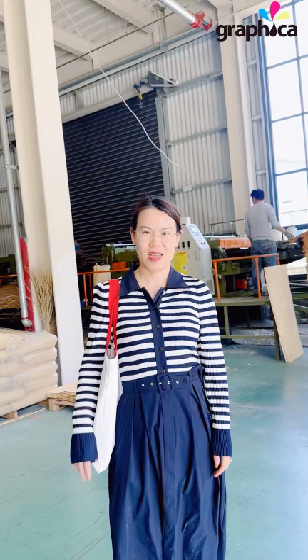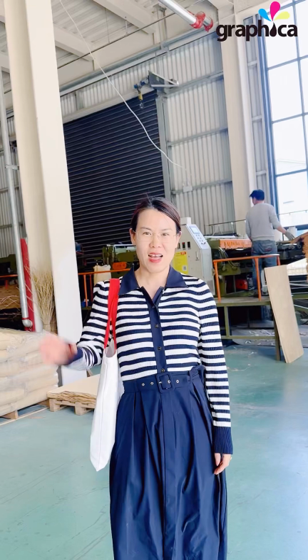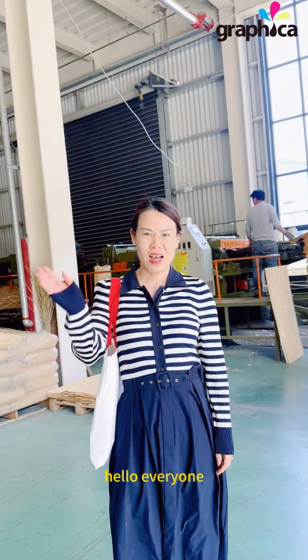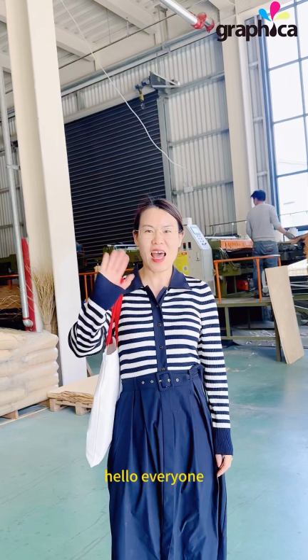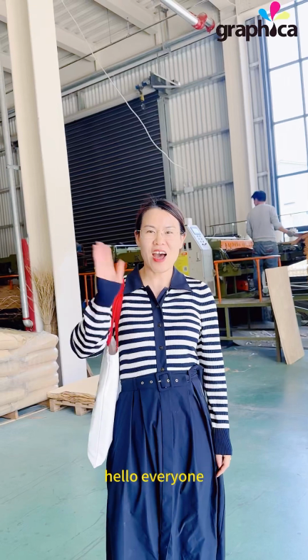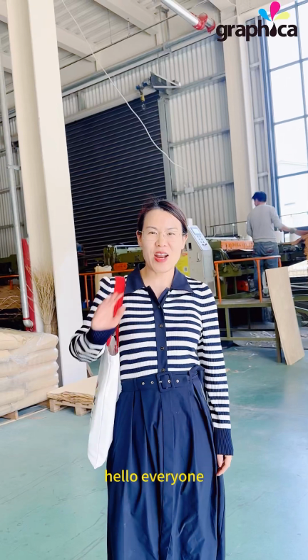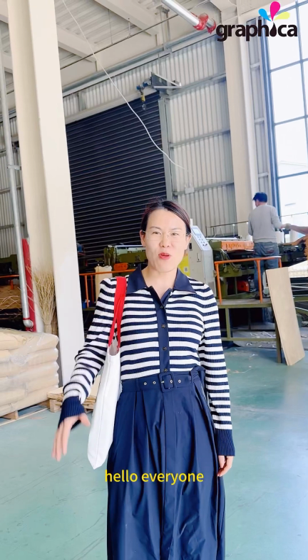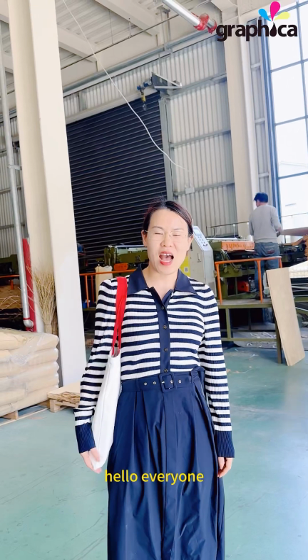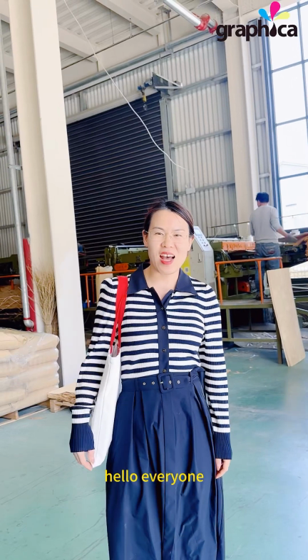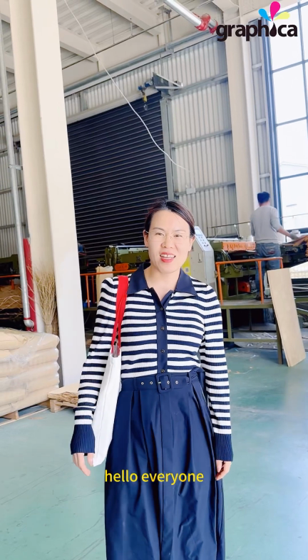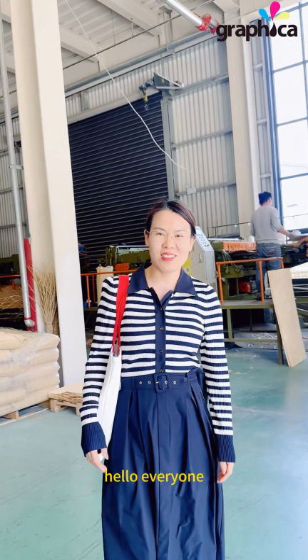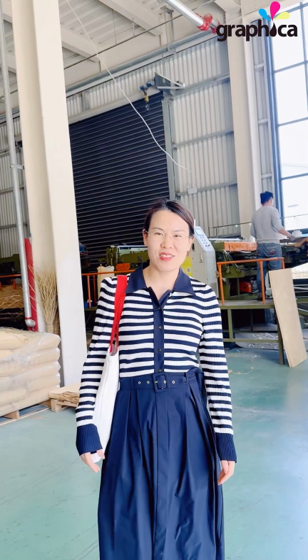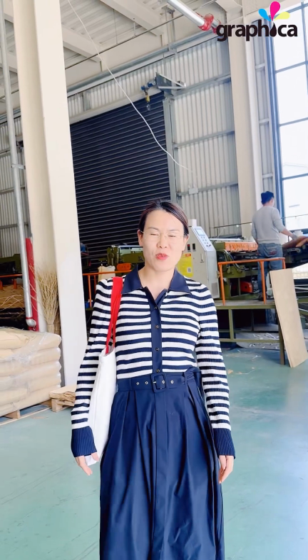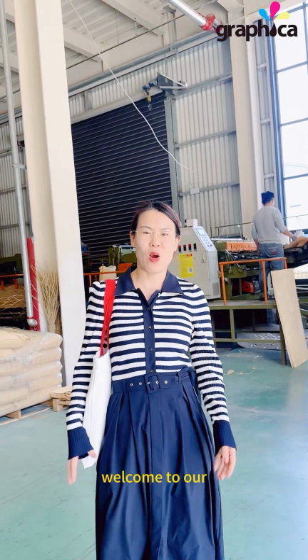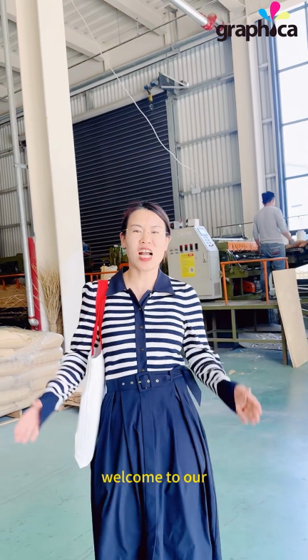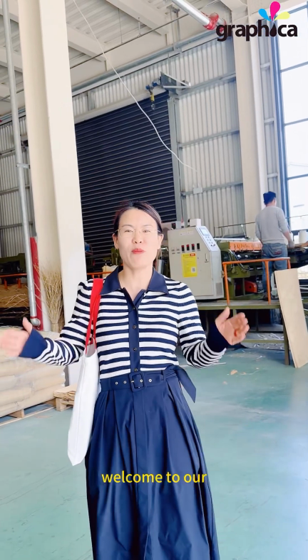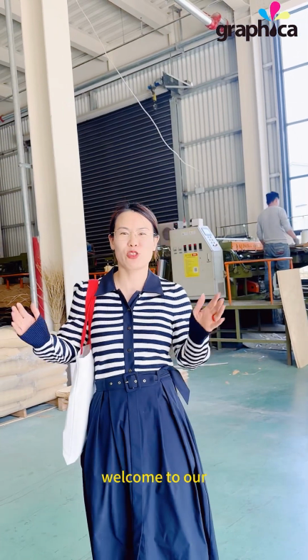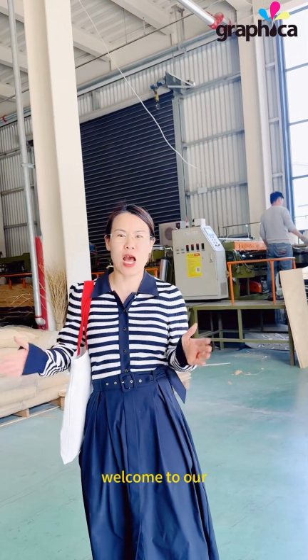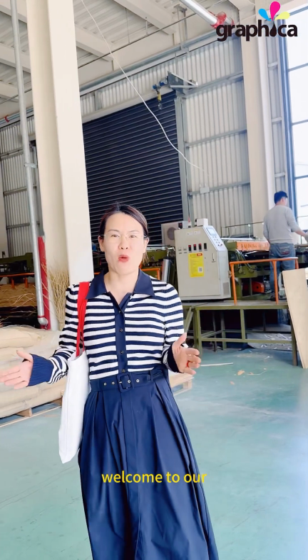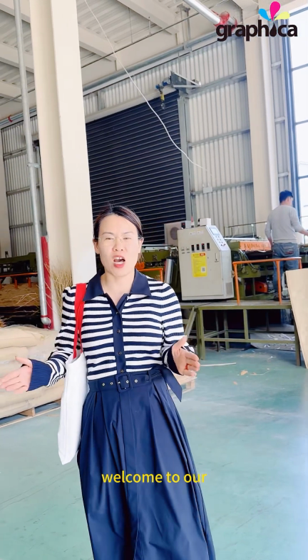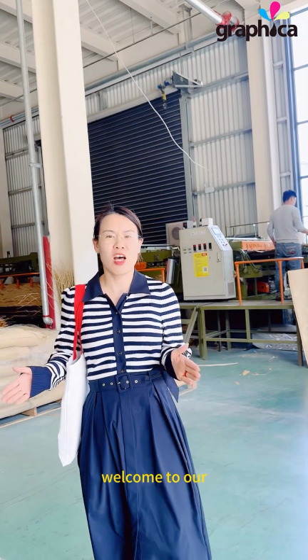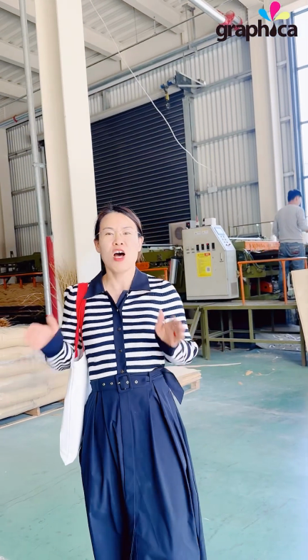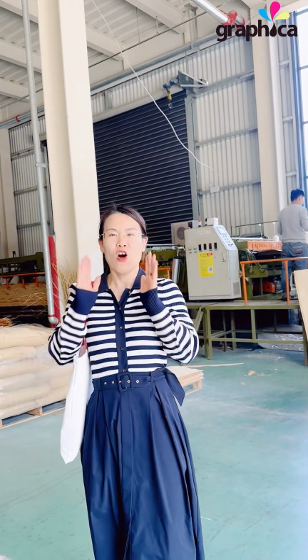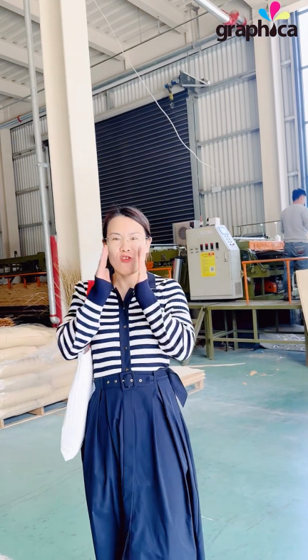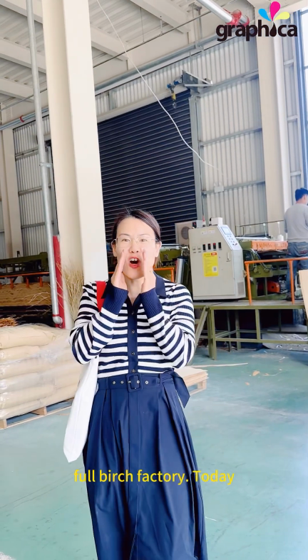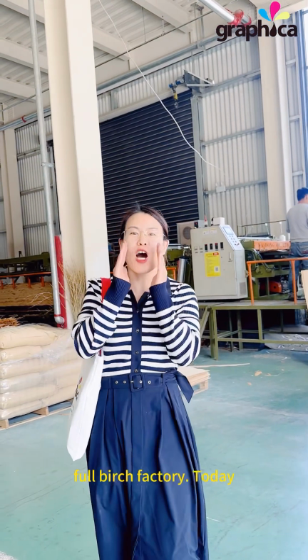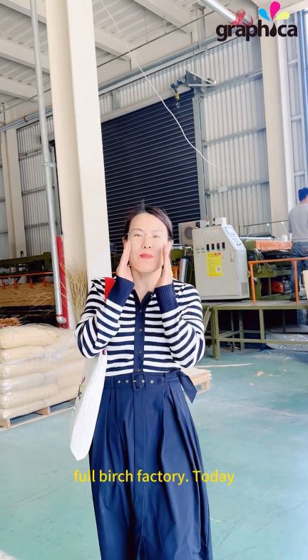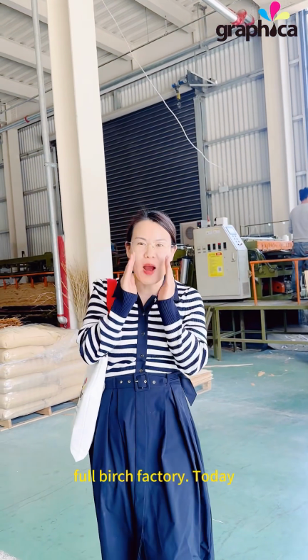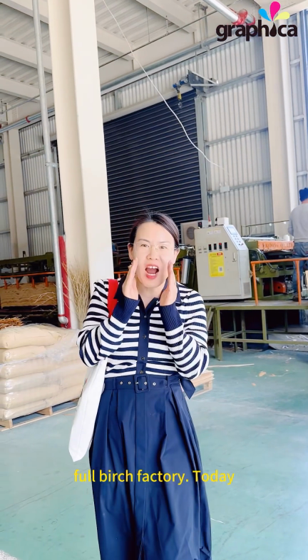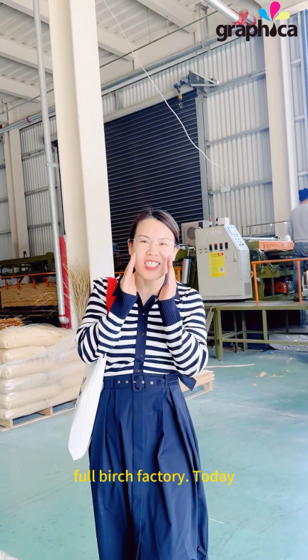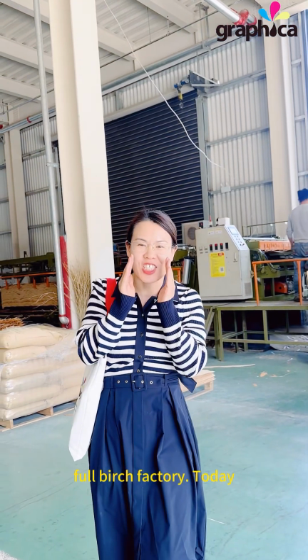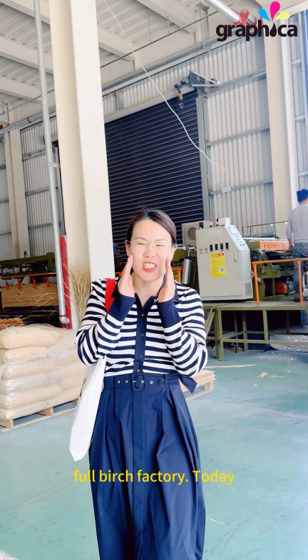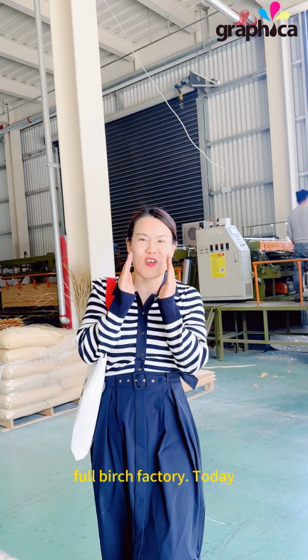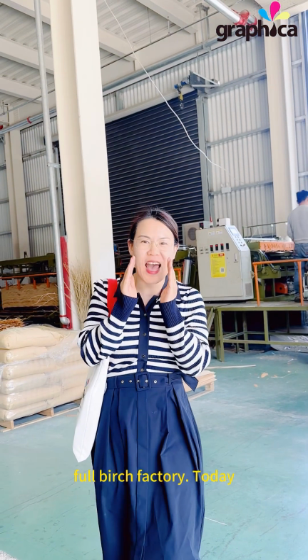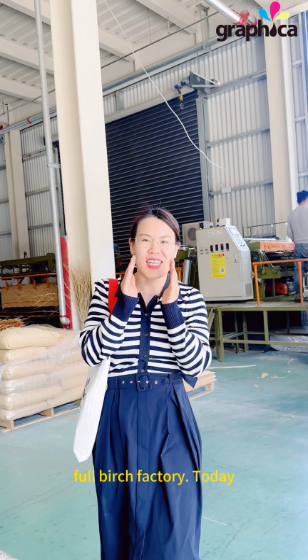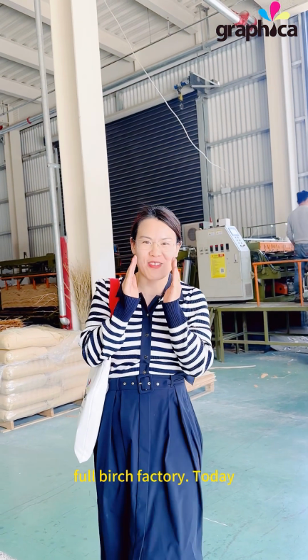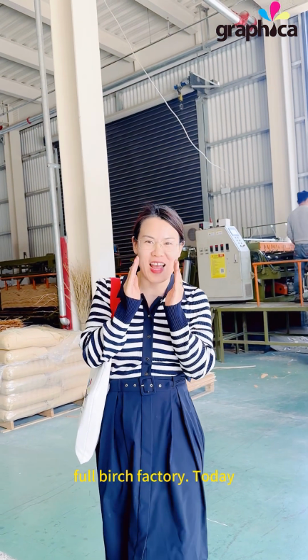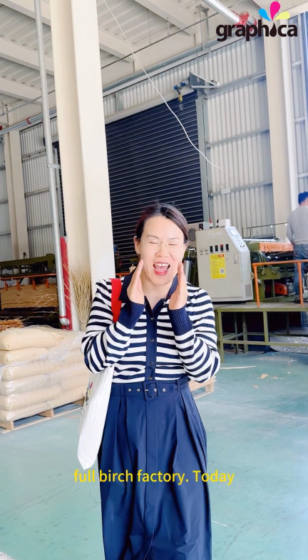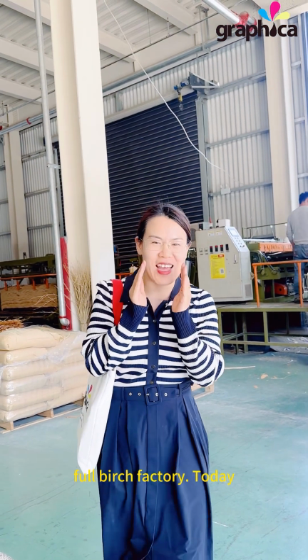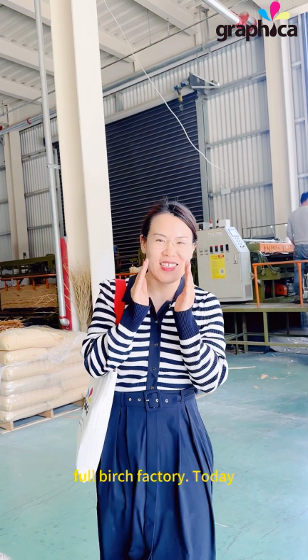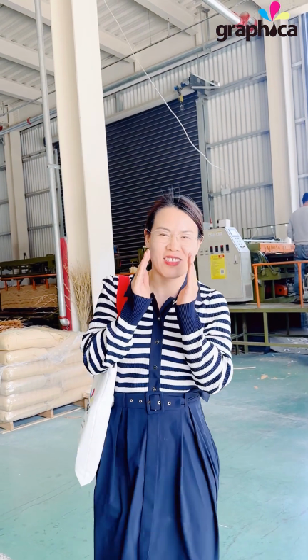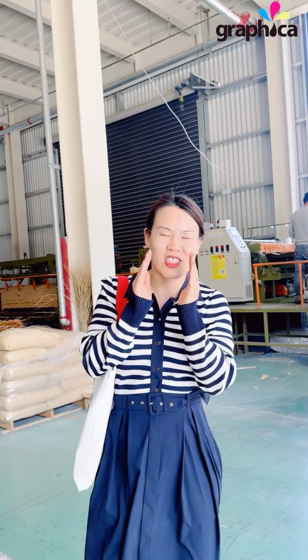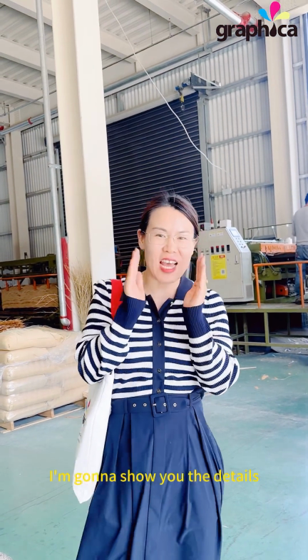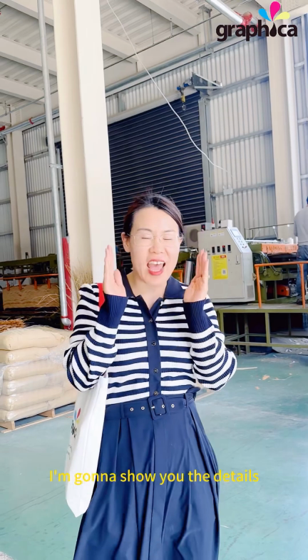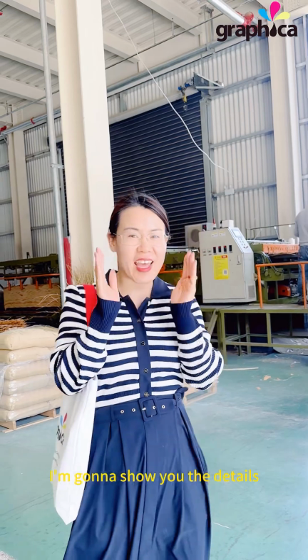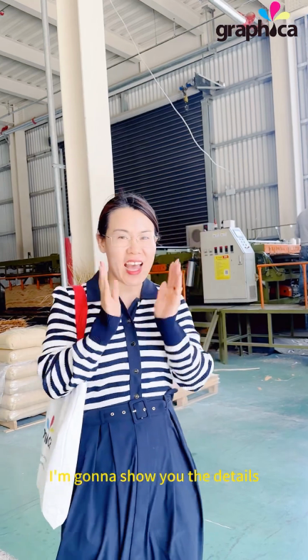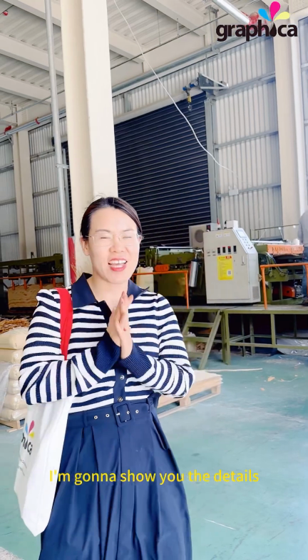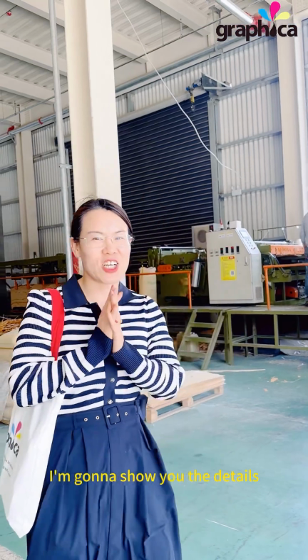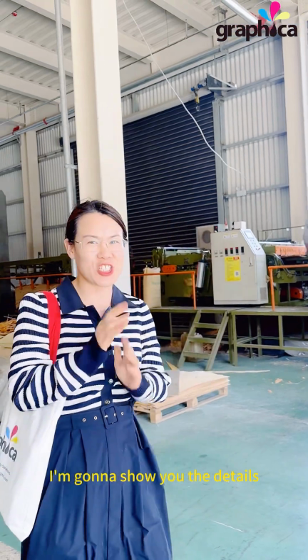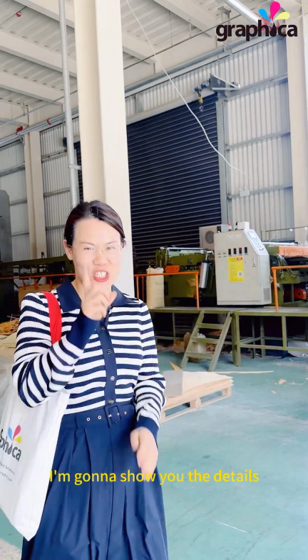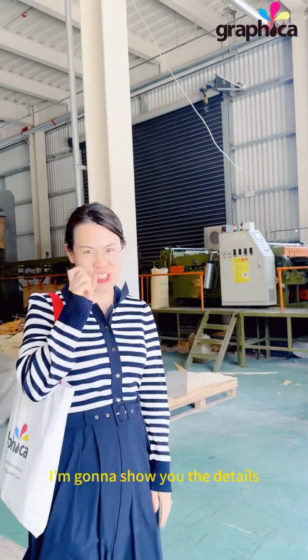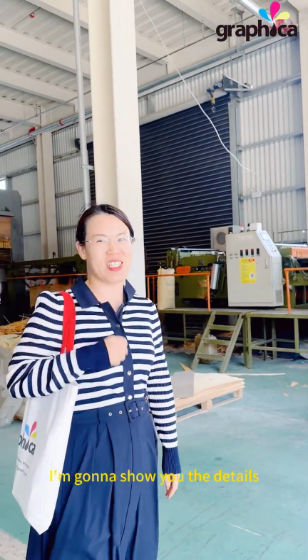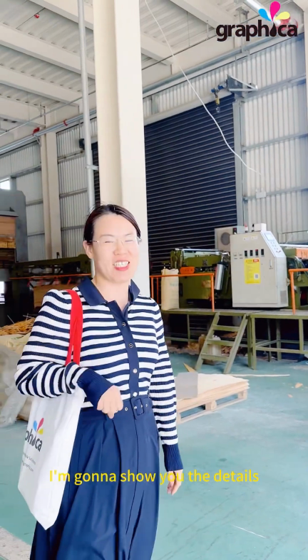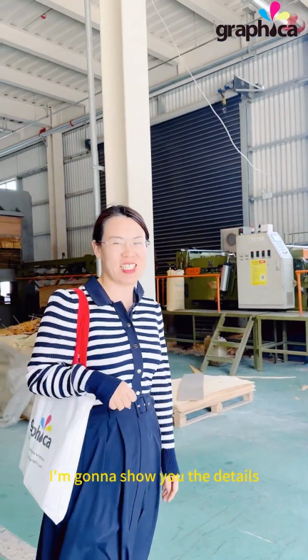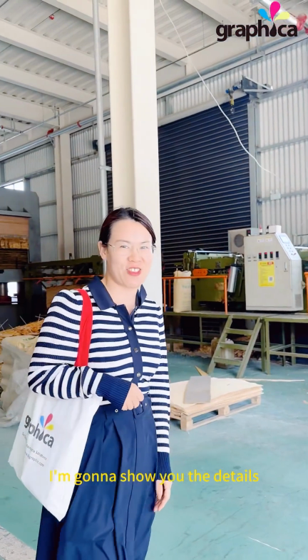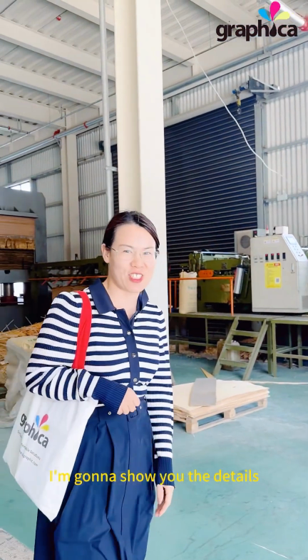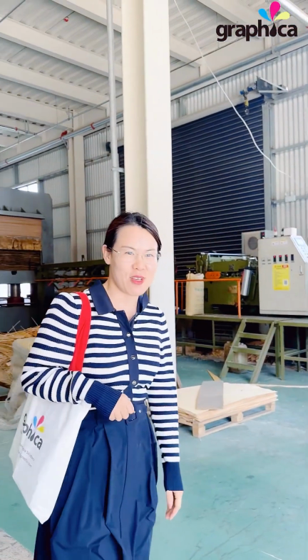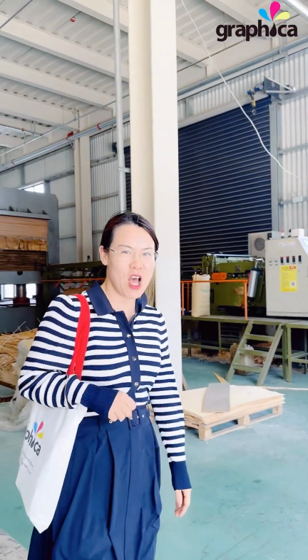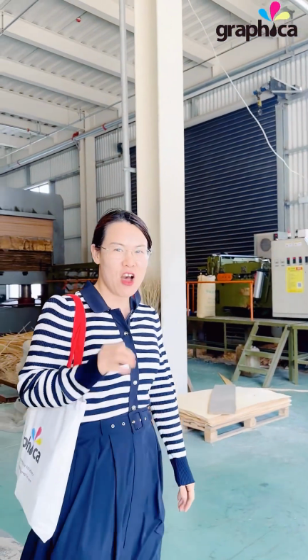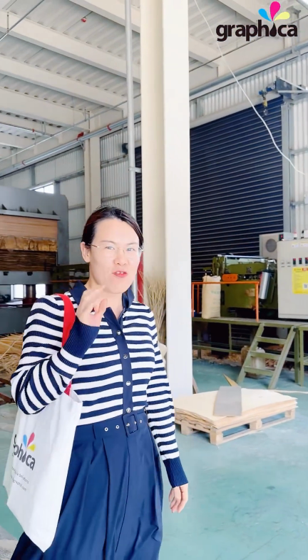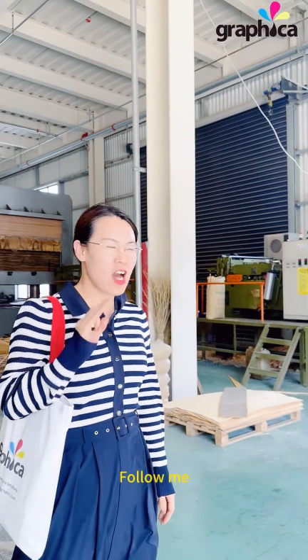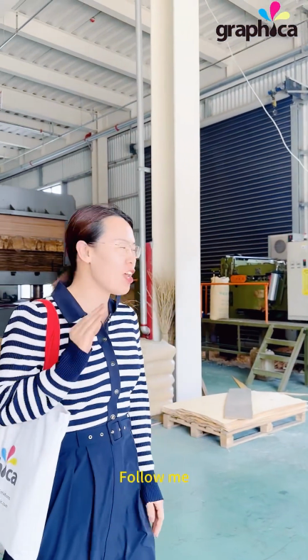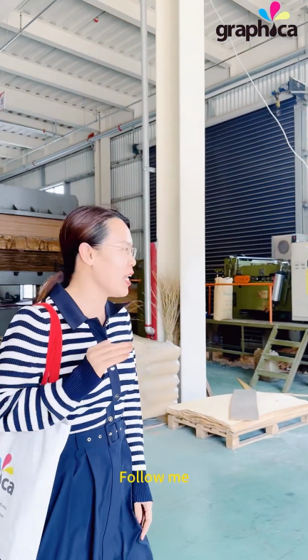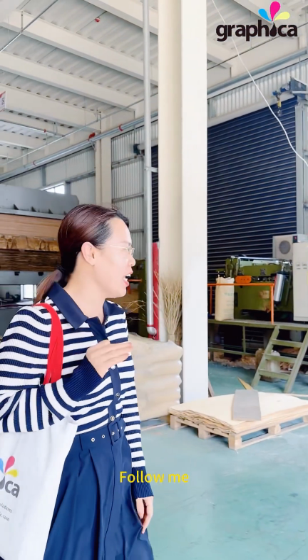Hello everyone! Welcome to our Pro-Rush Factory. I'm going to show you the video — follow me.